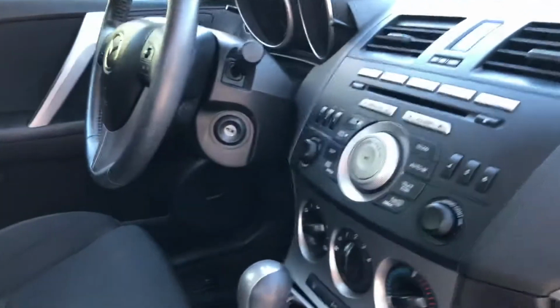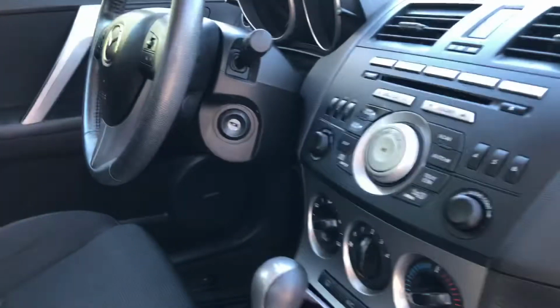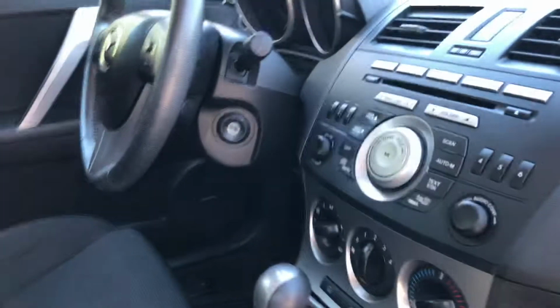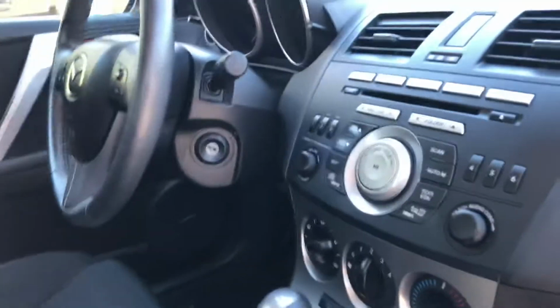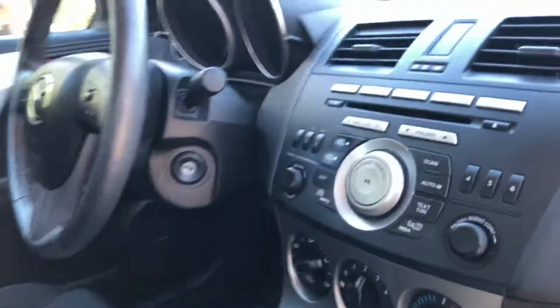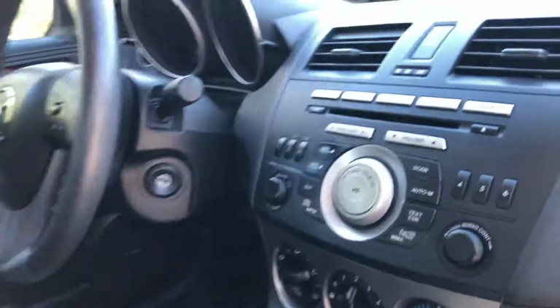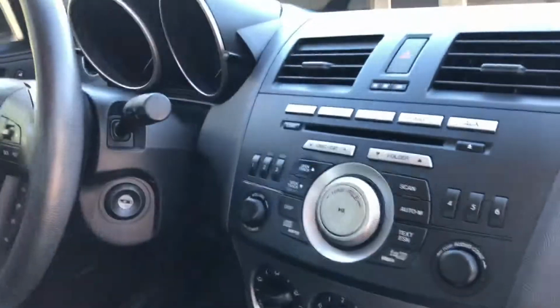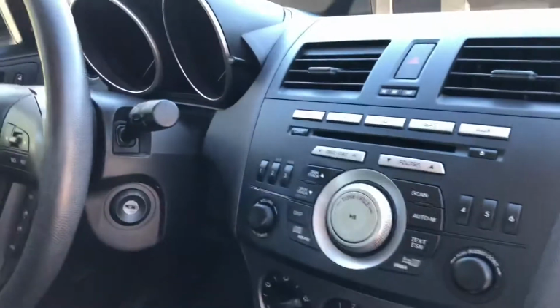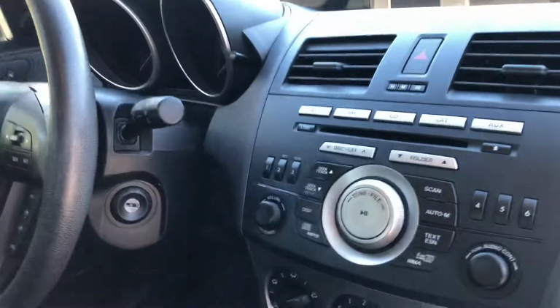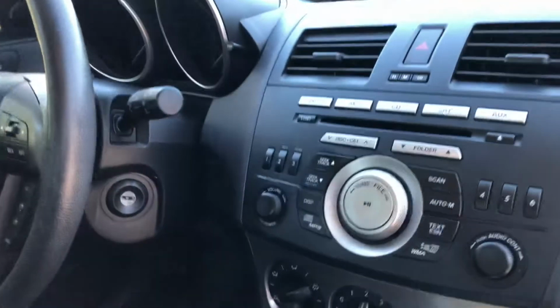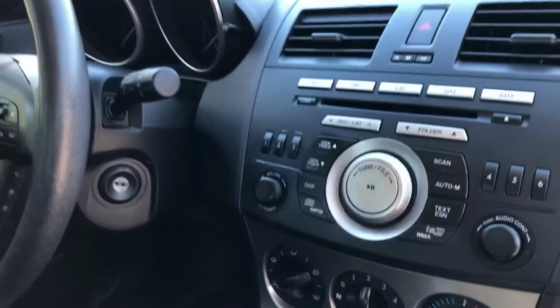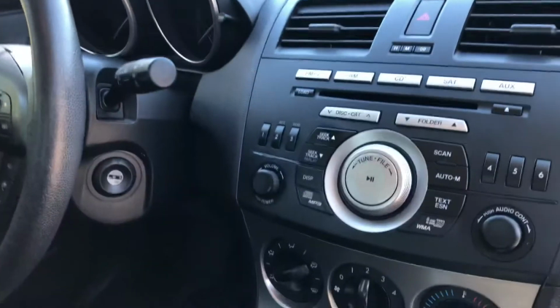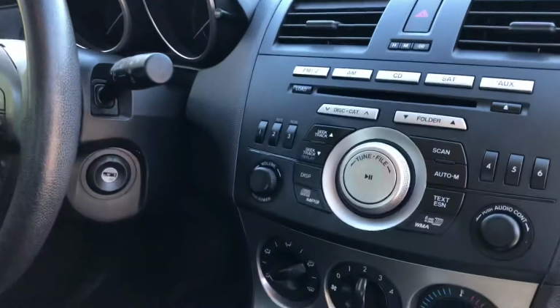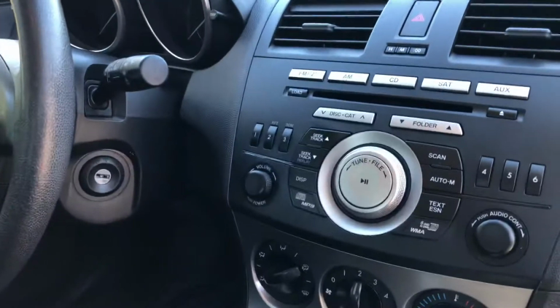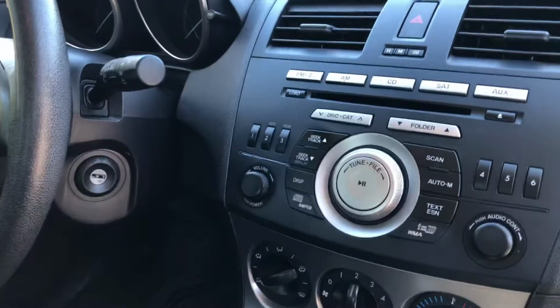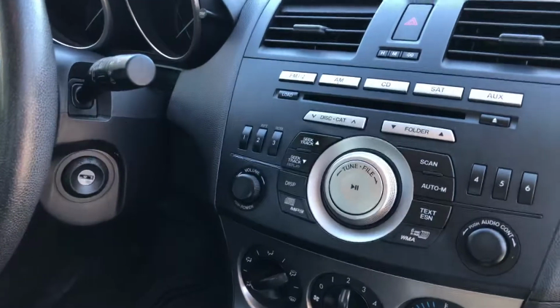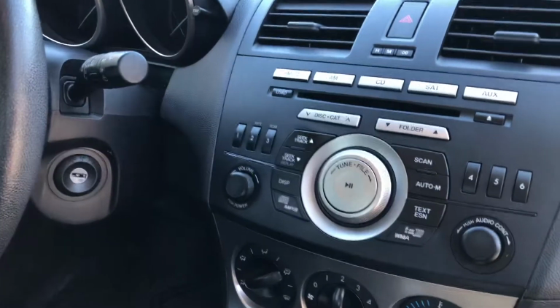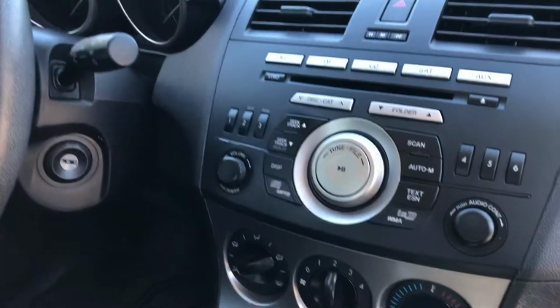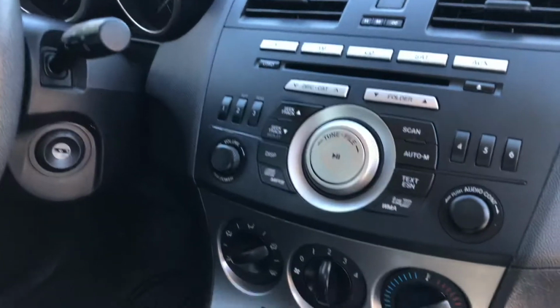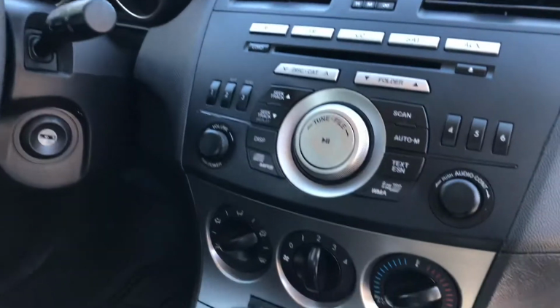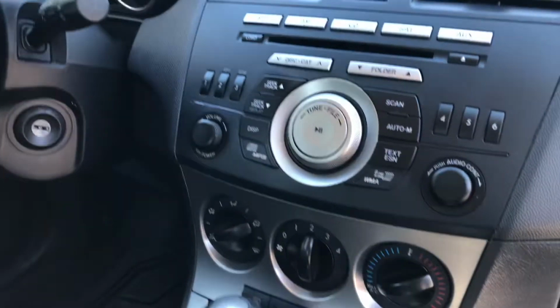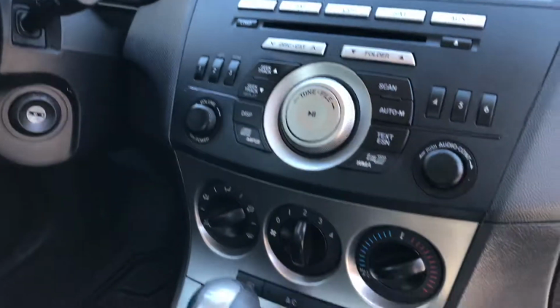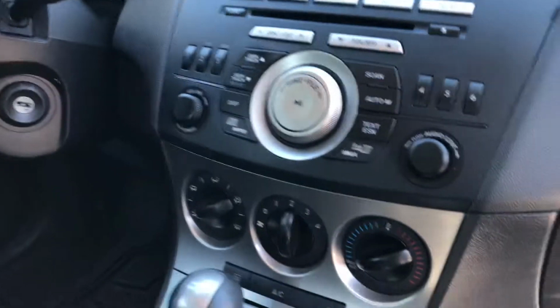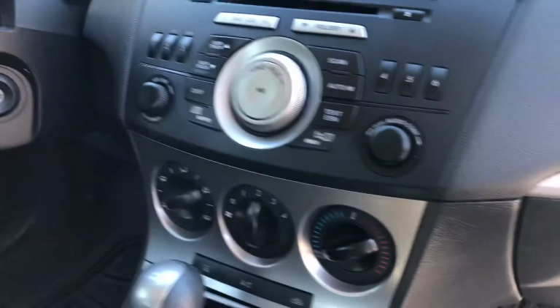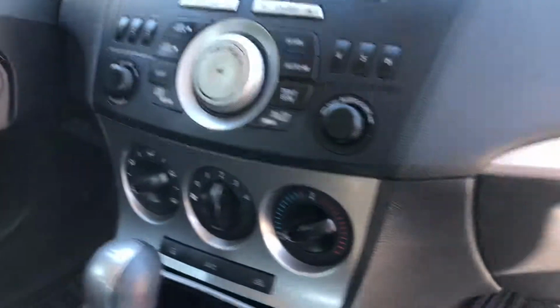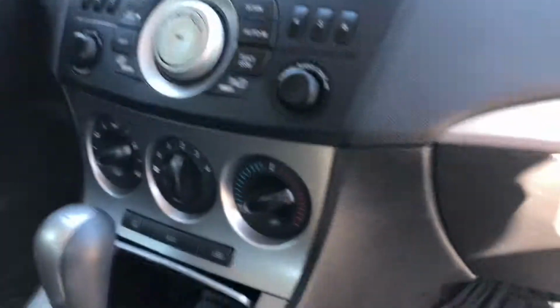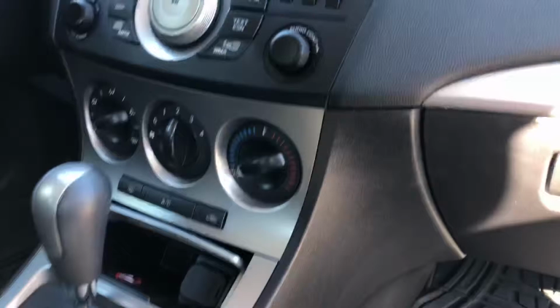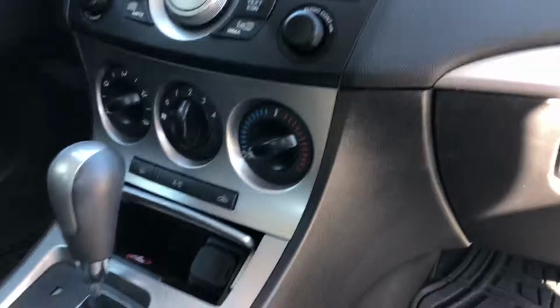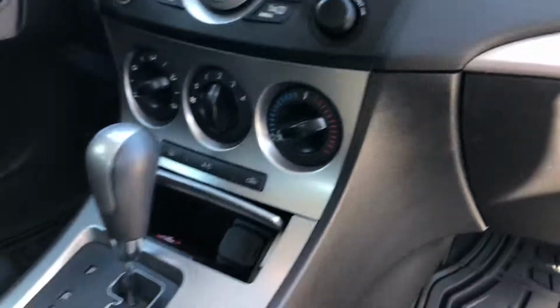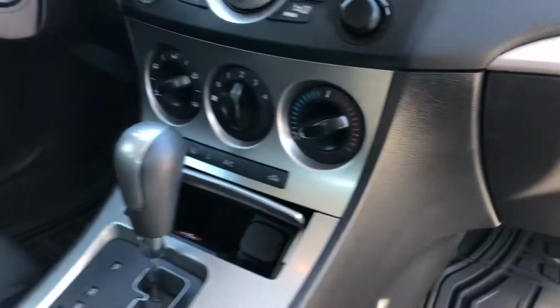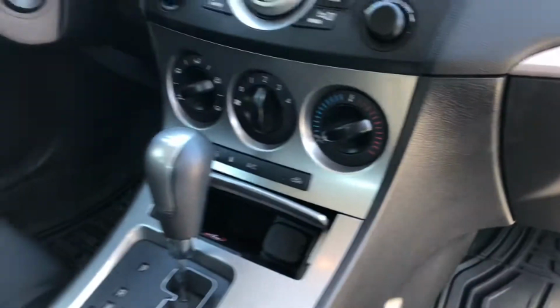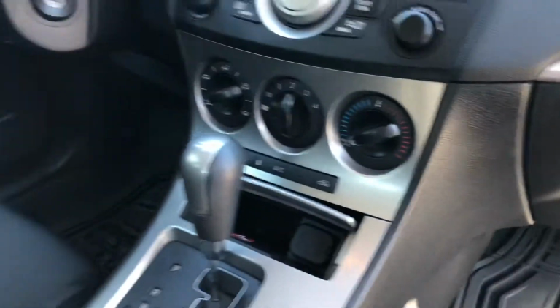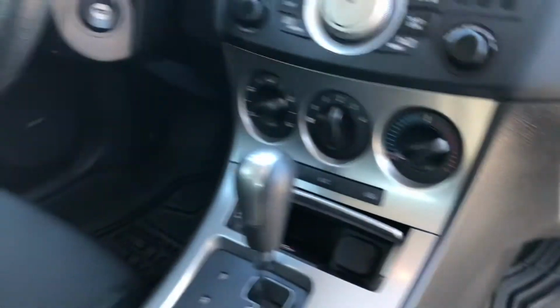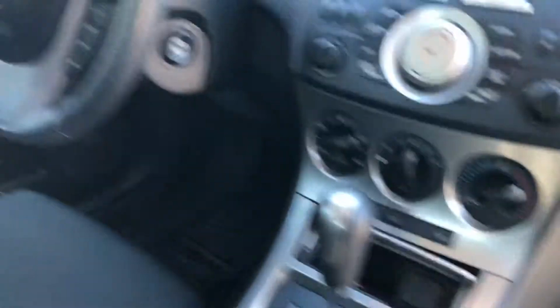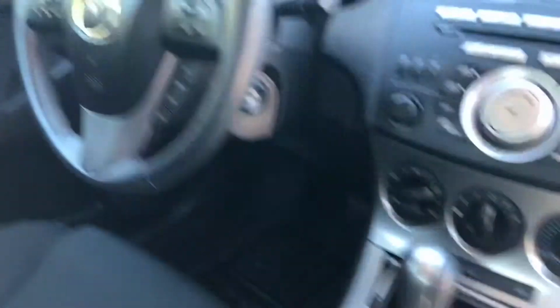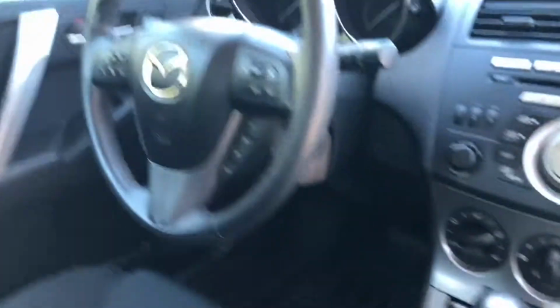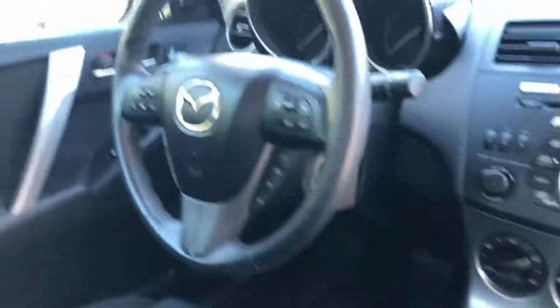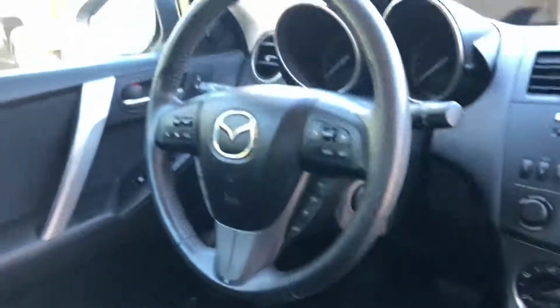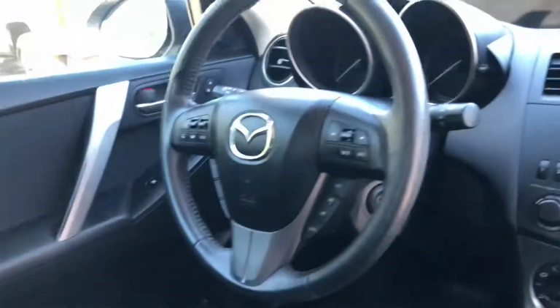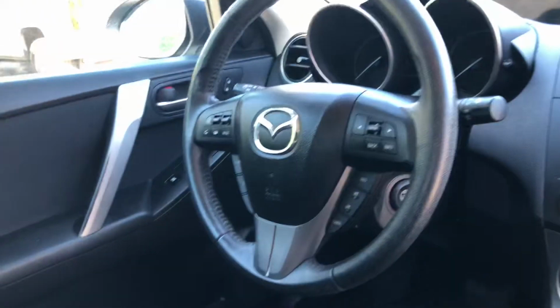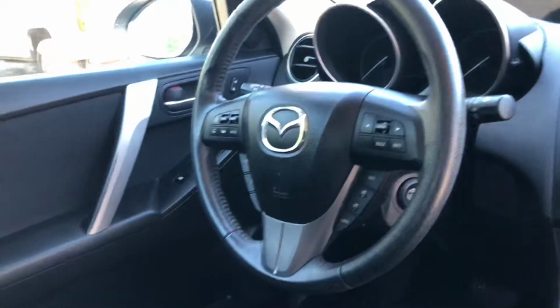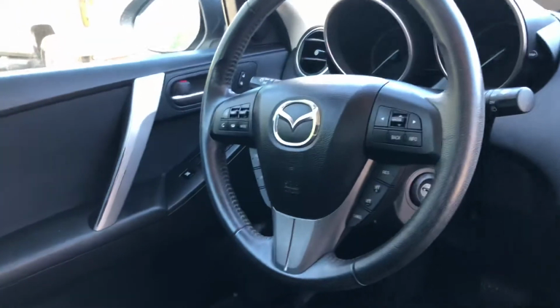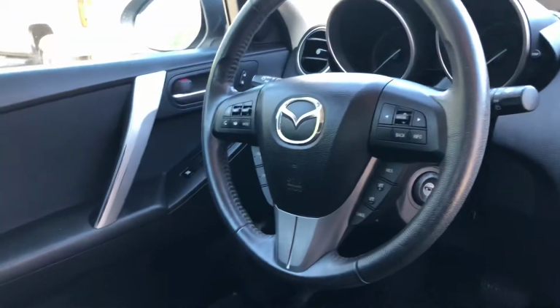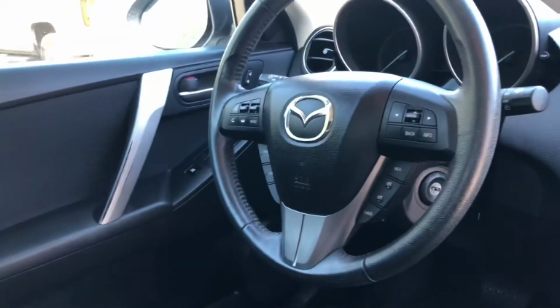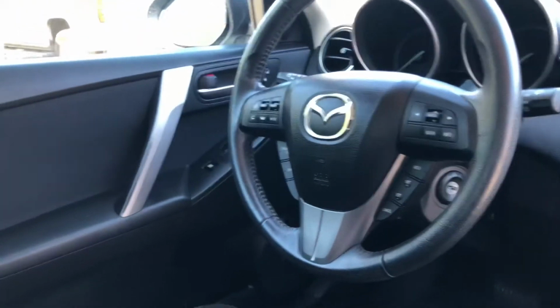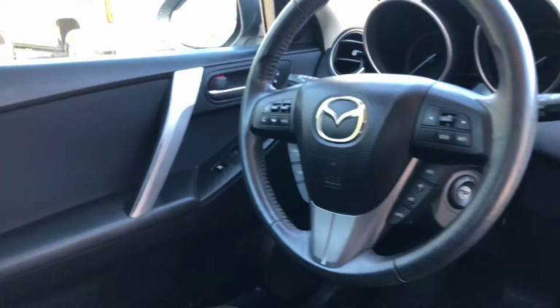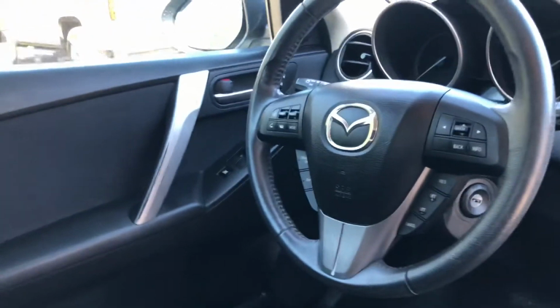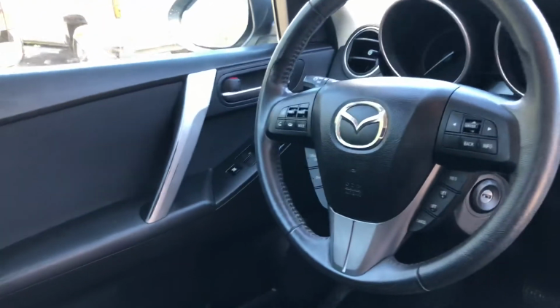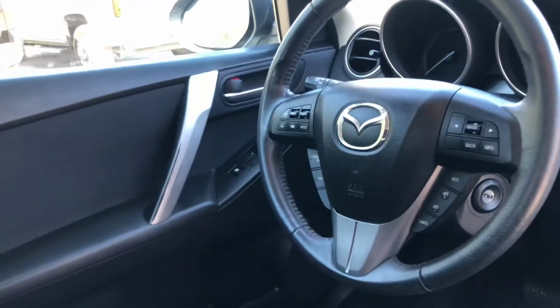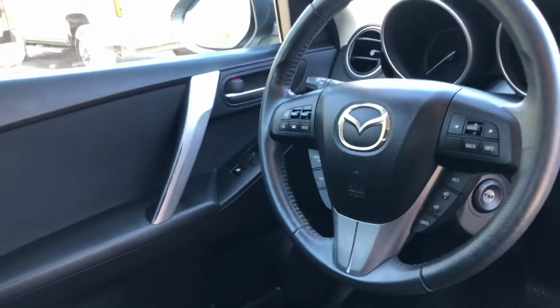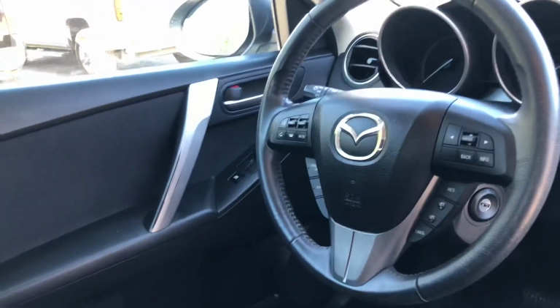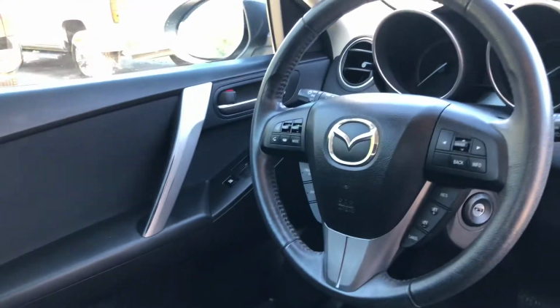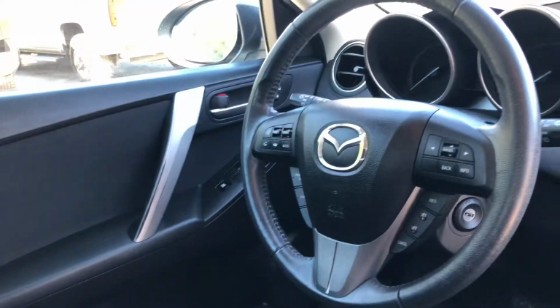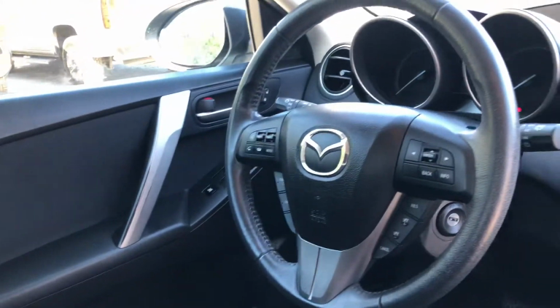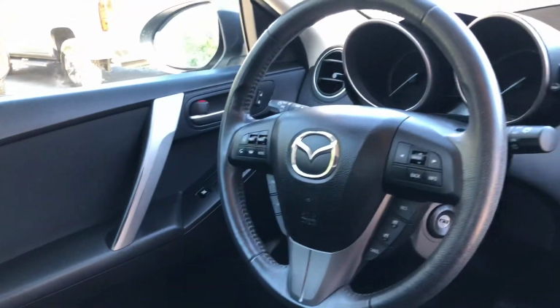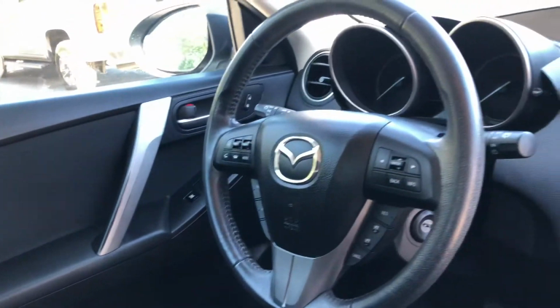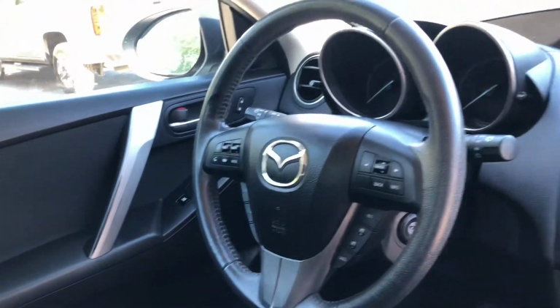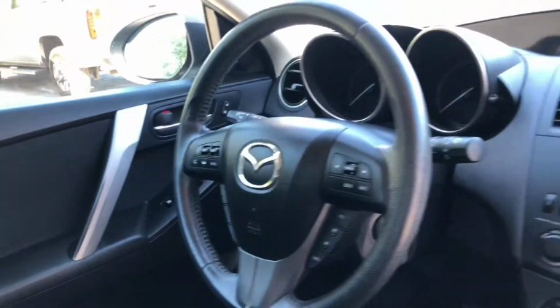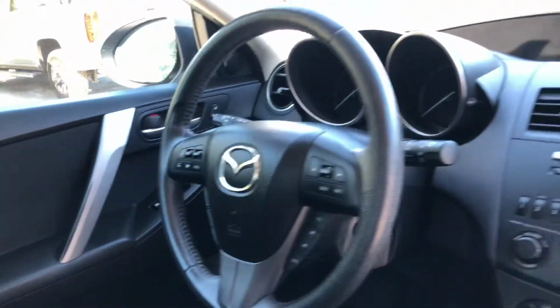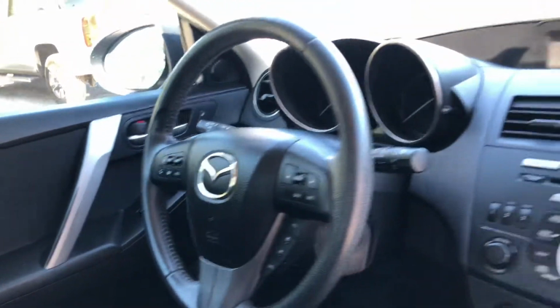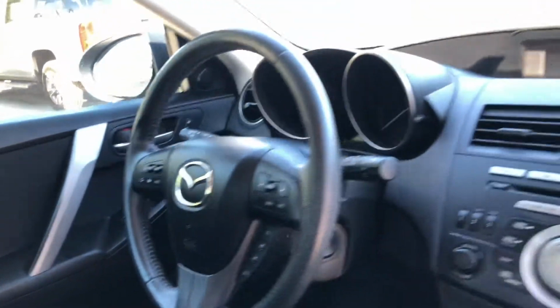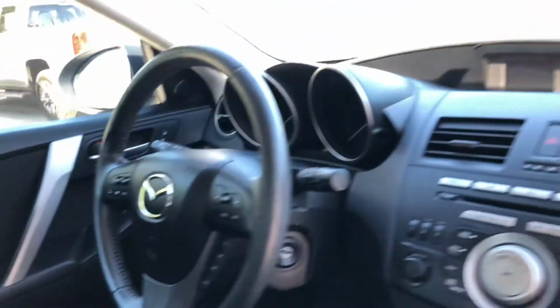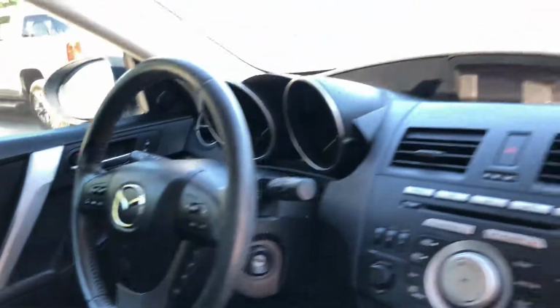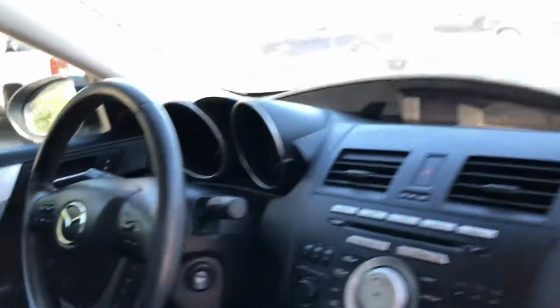You've got all your radio controls here — everything that you need, bluetooth, cruise control there on the steering wheel as well.